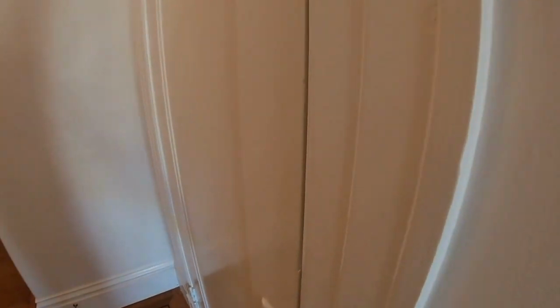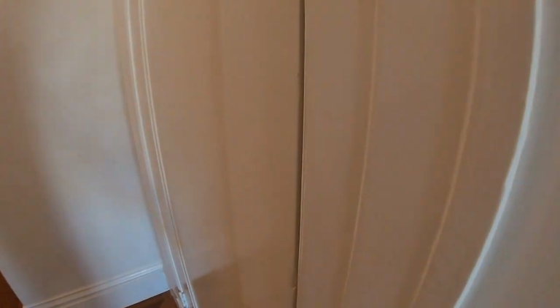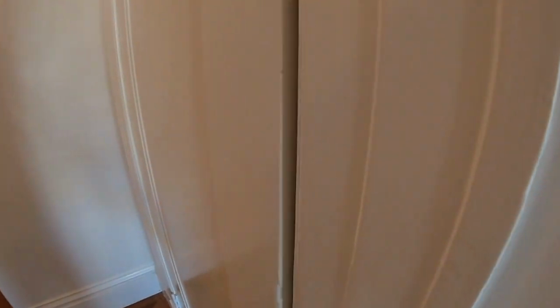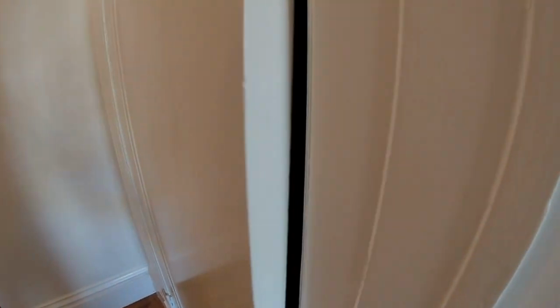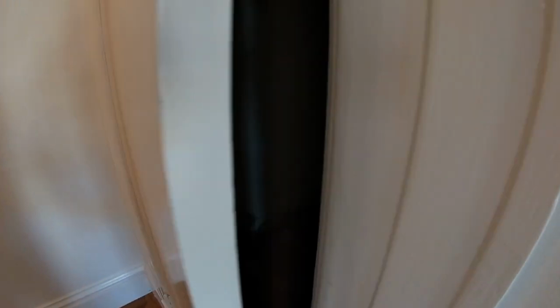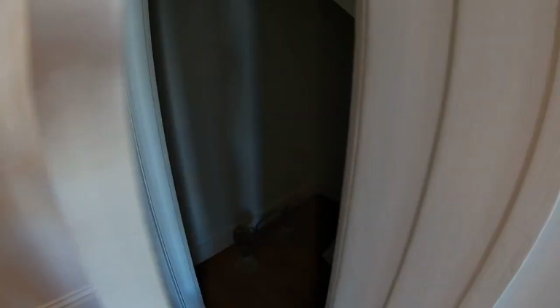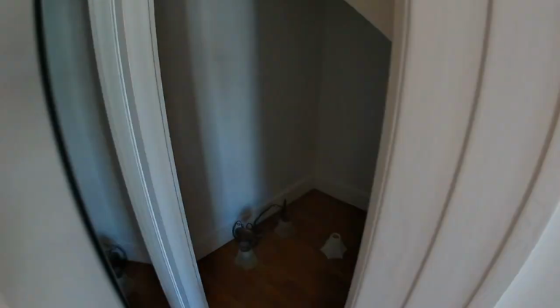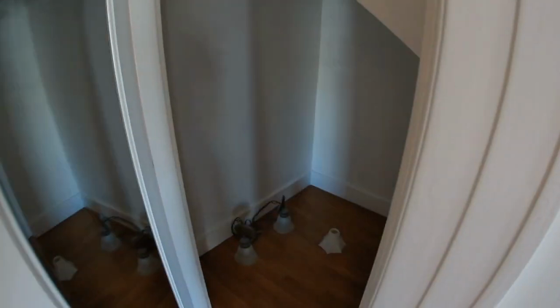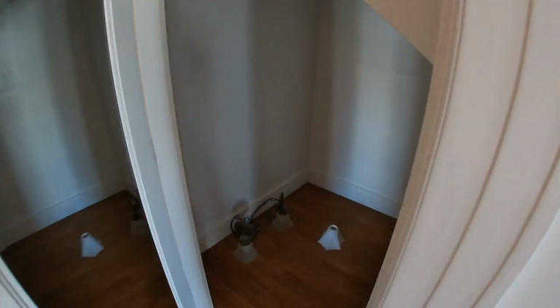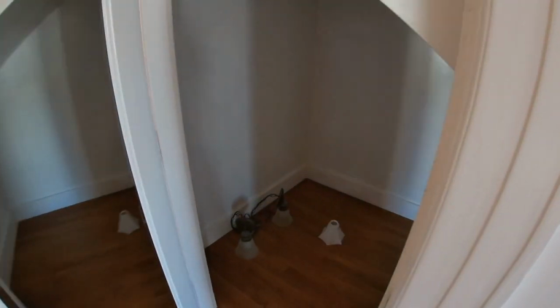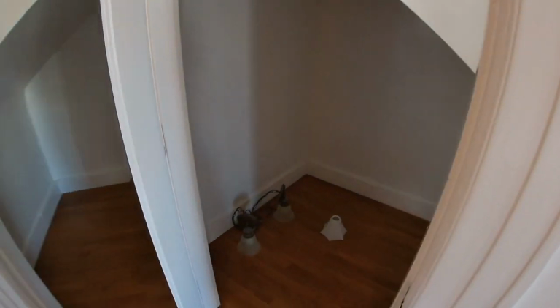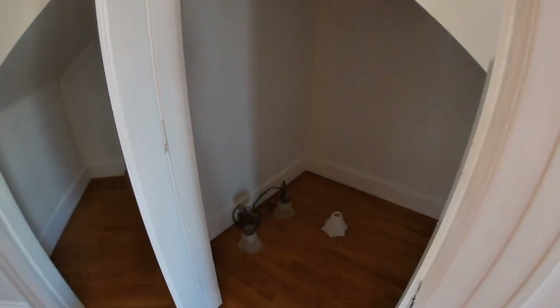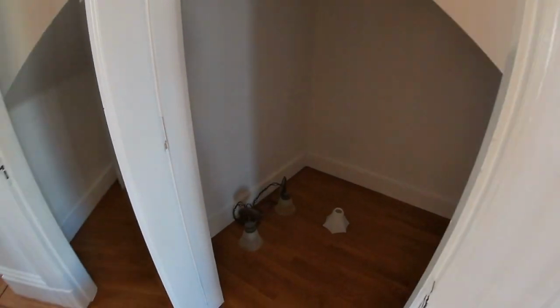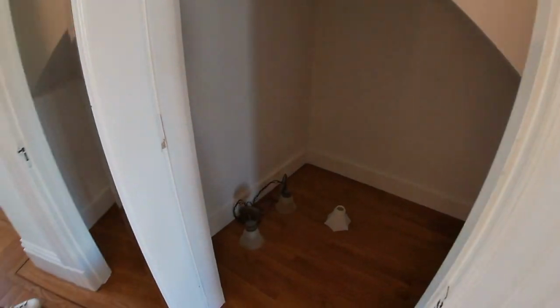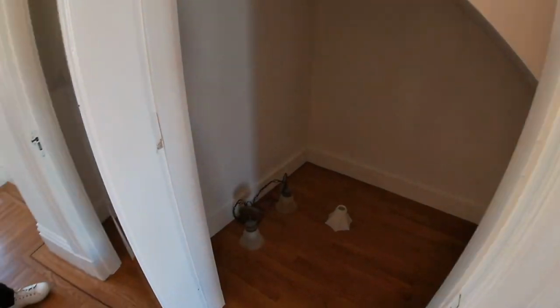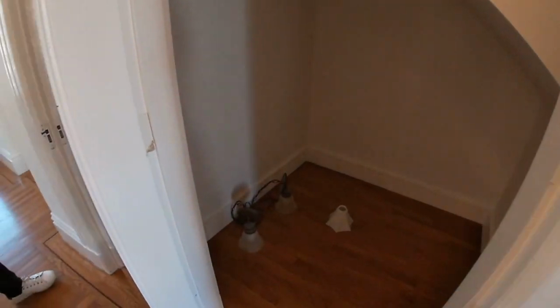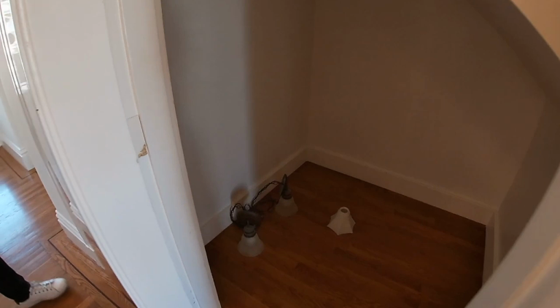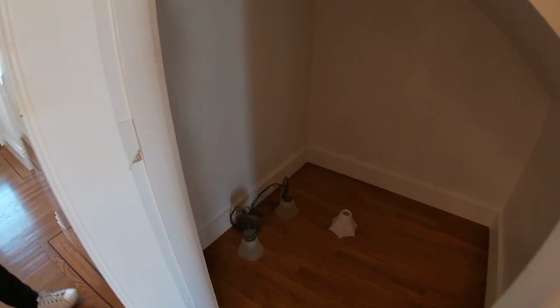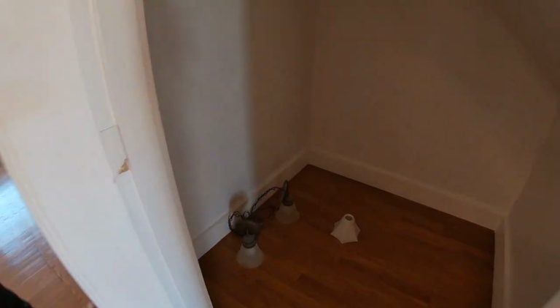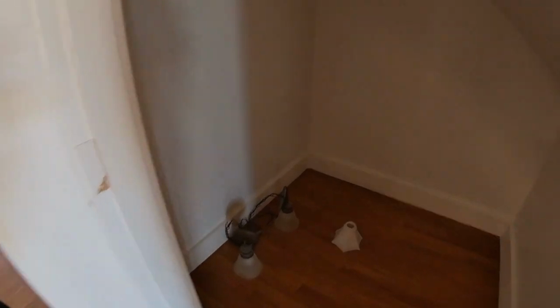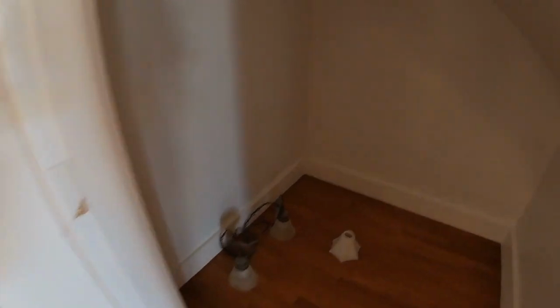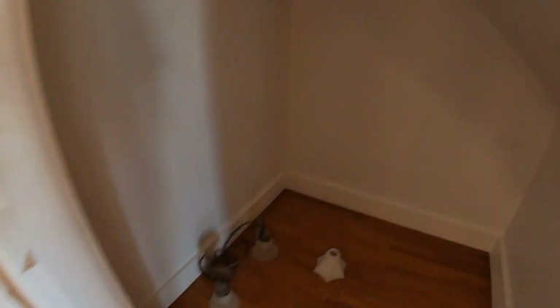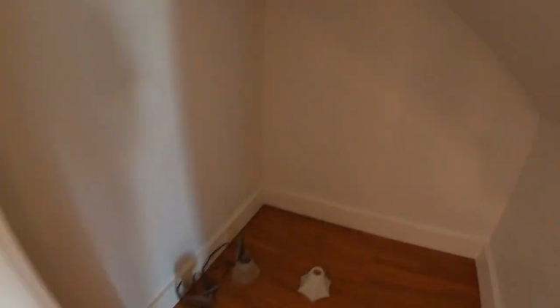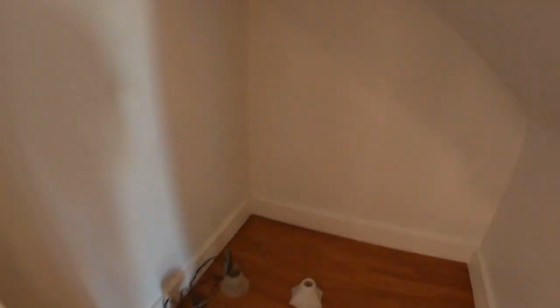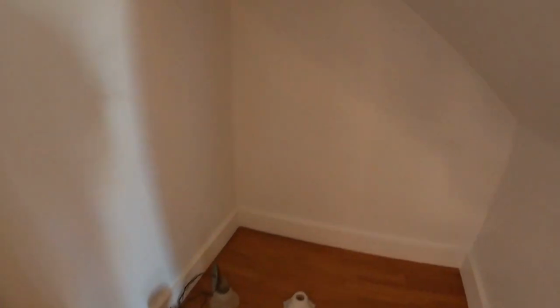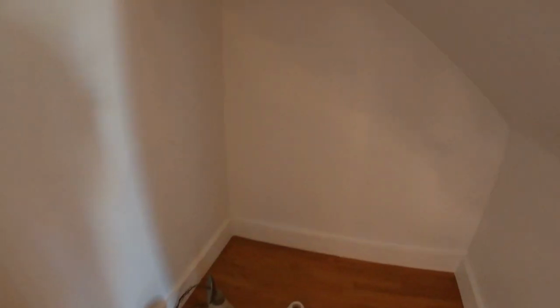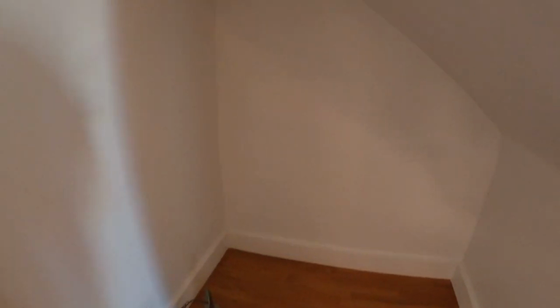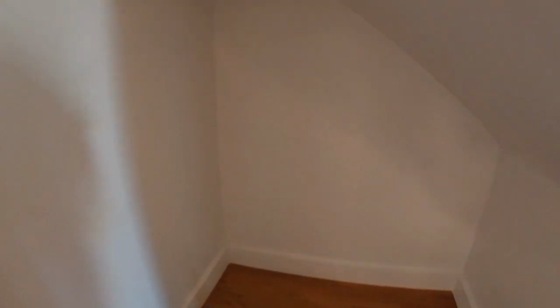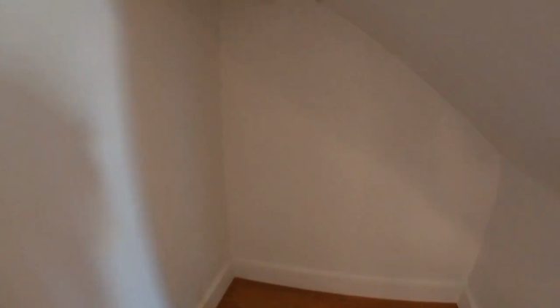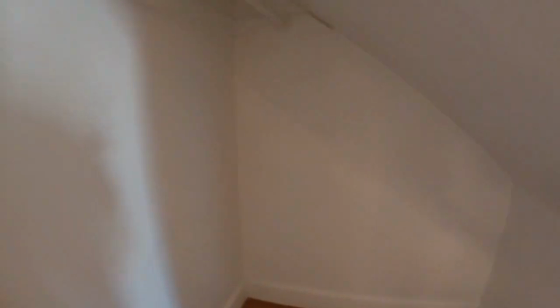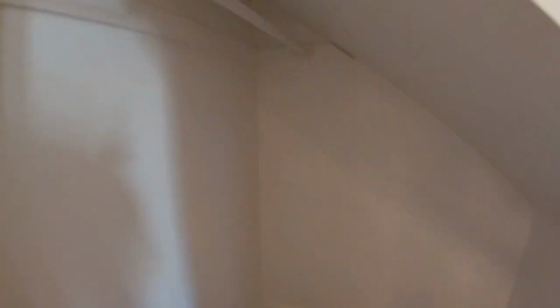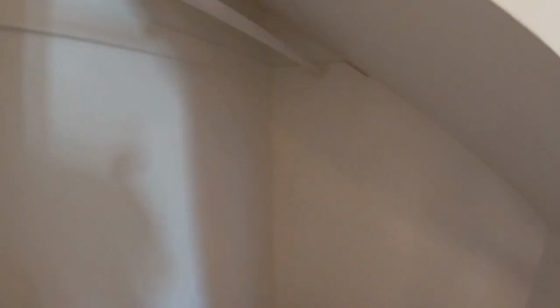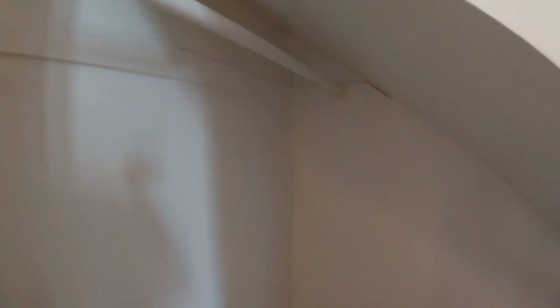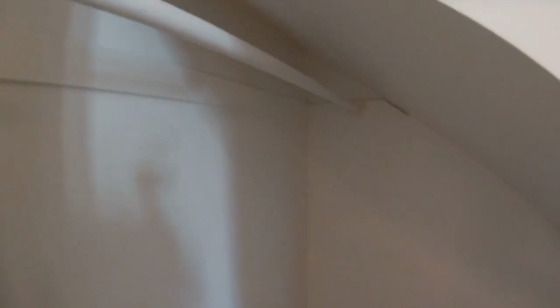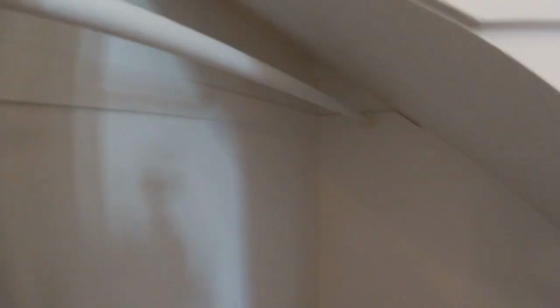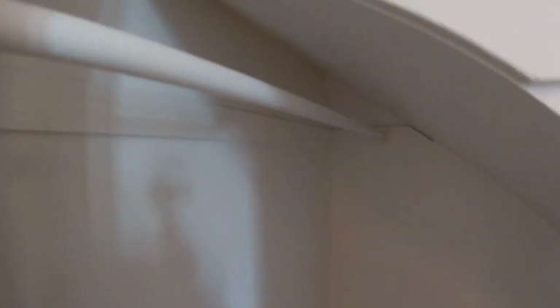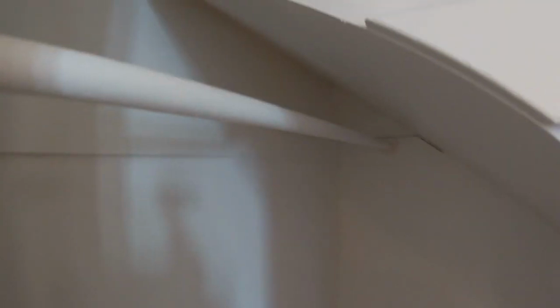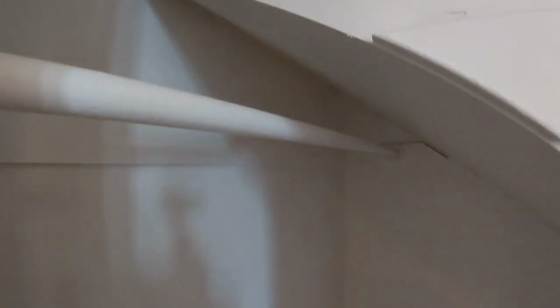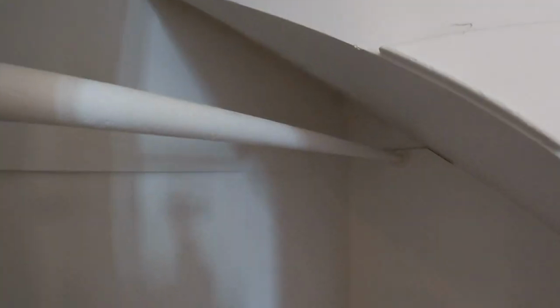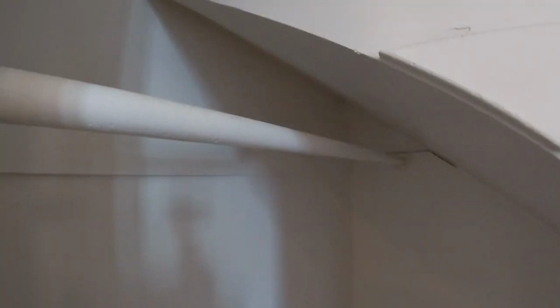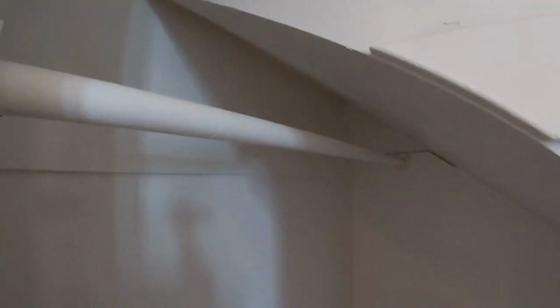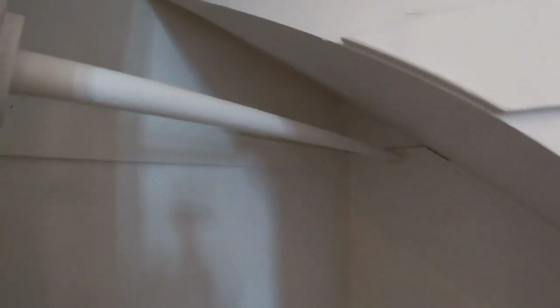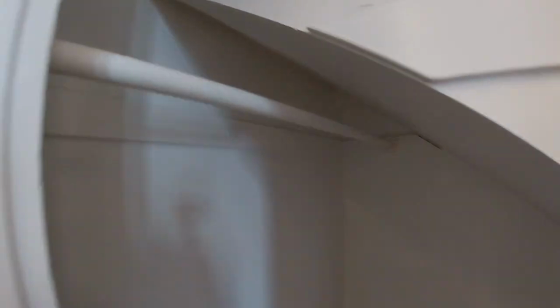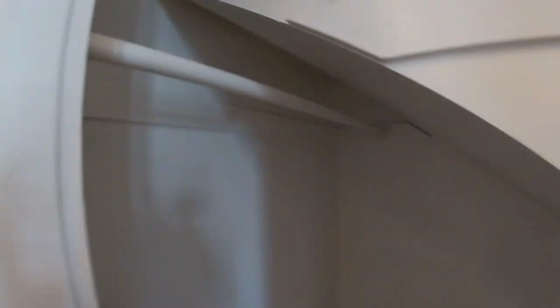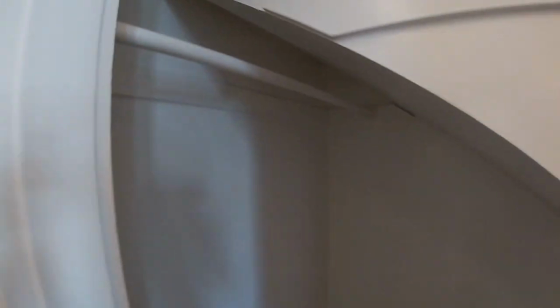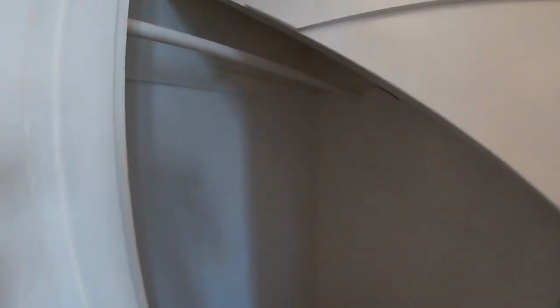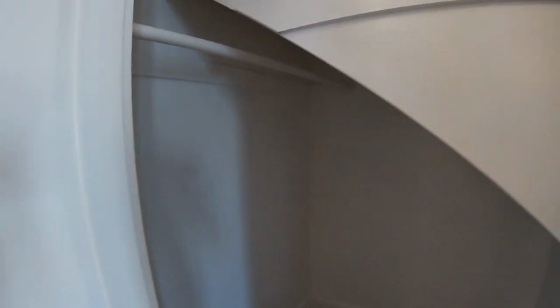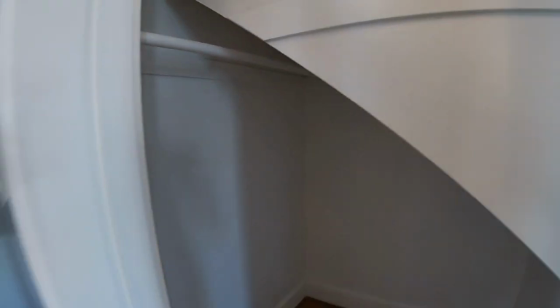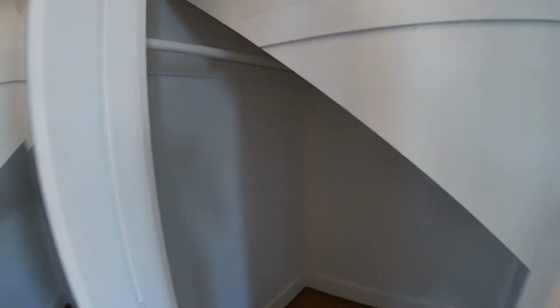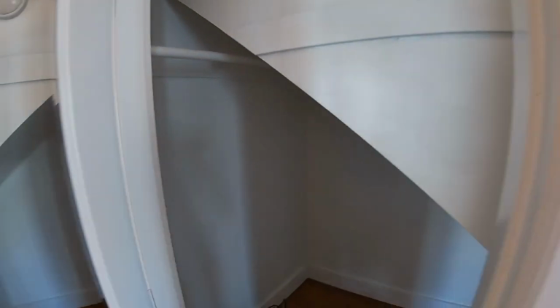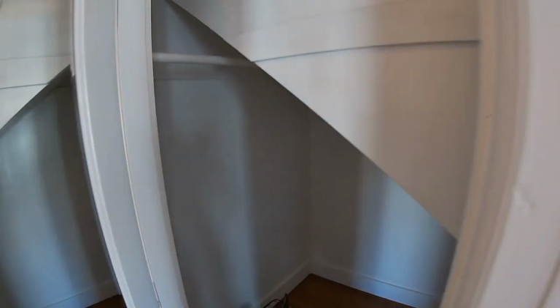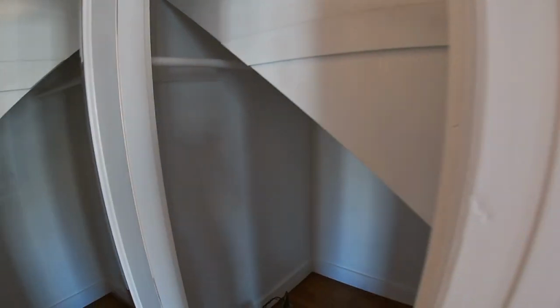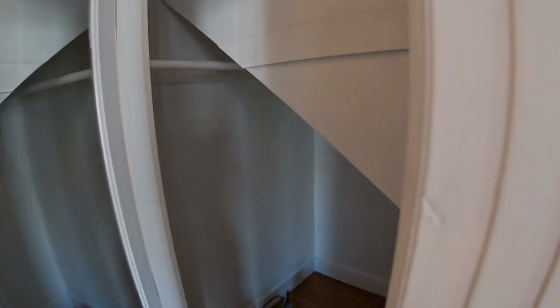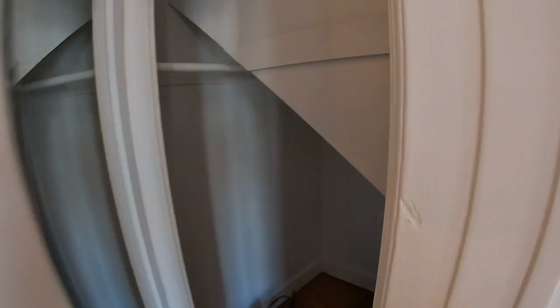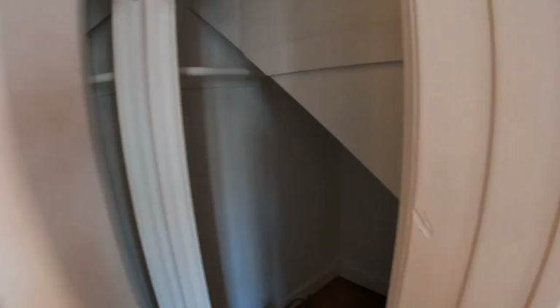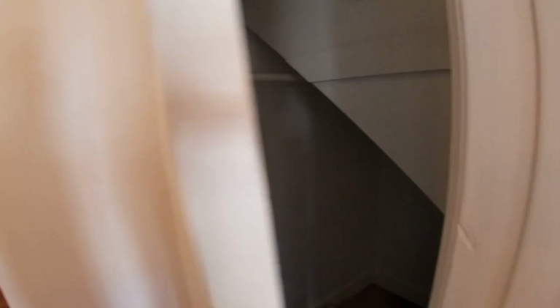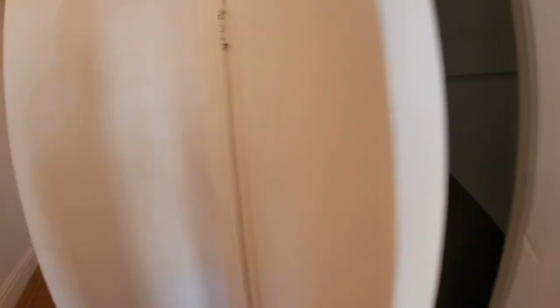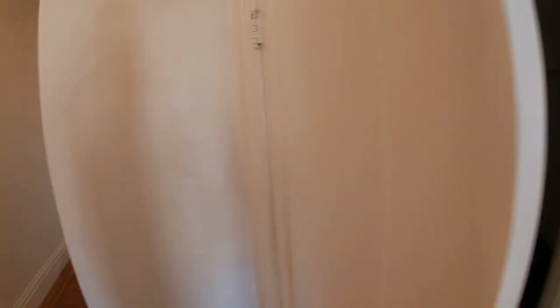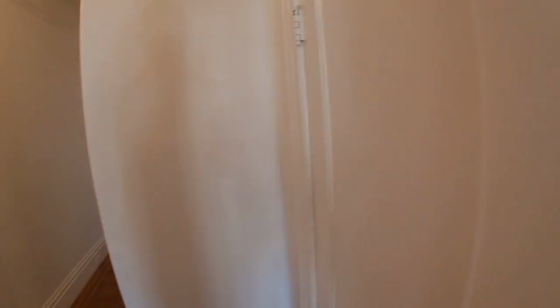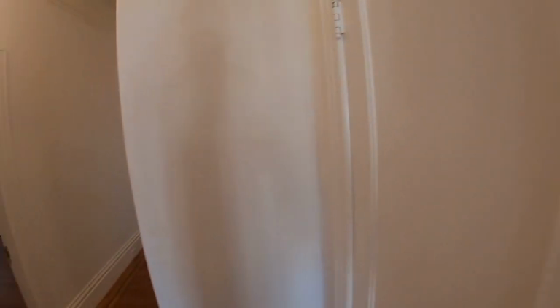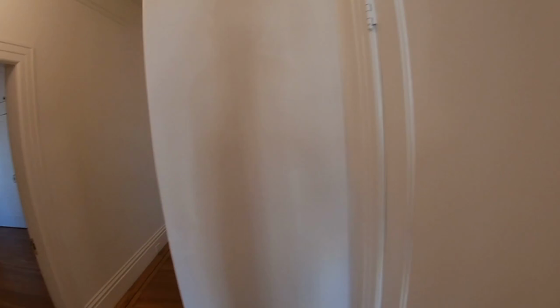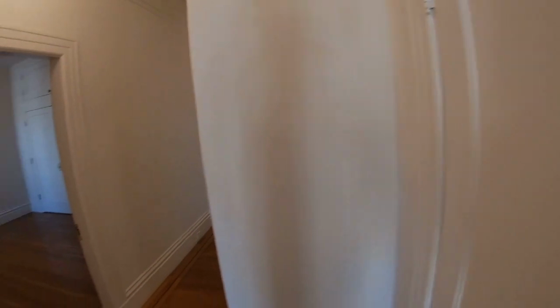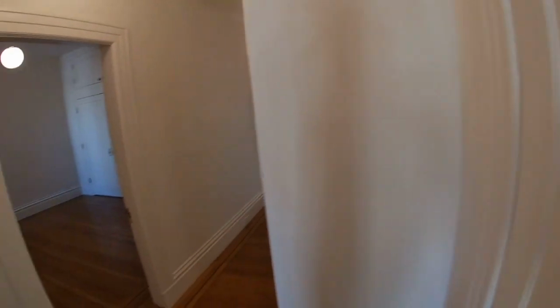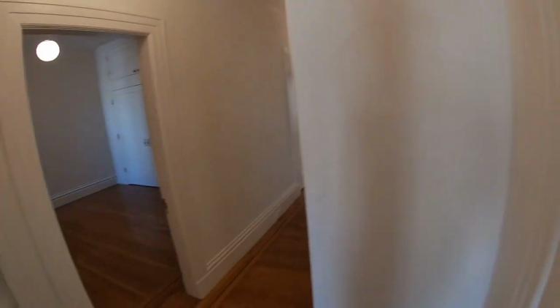If you were to use that front room as a bedroom, this would be a great closet. It has a large hanging bar and lots of space.